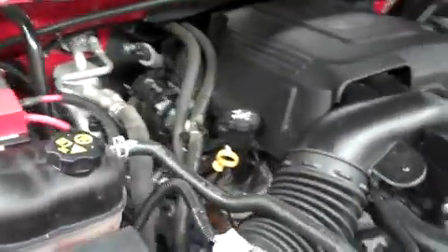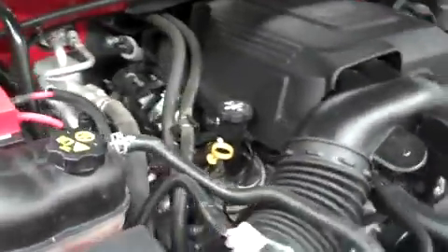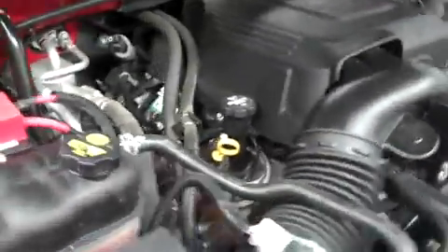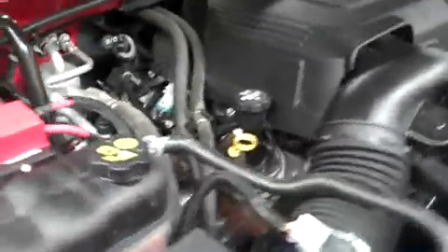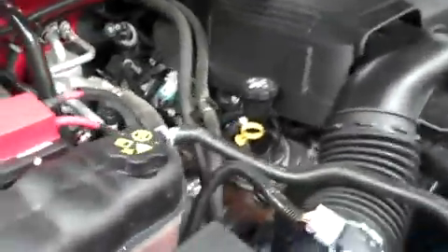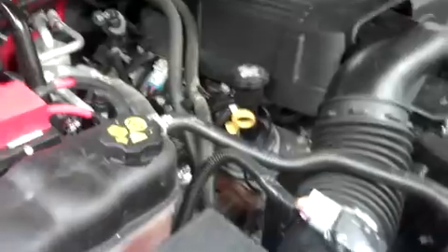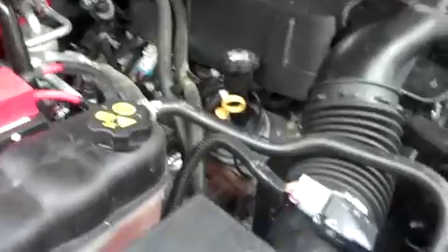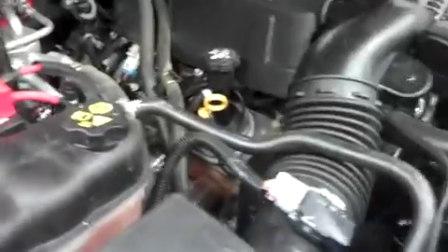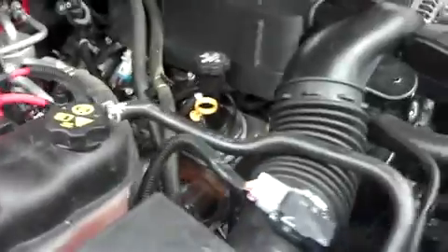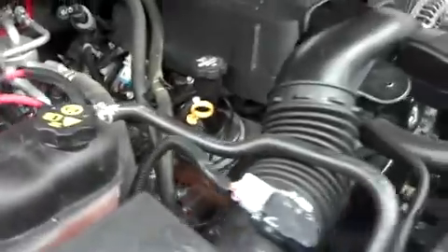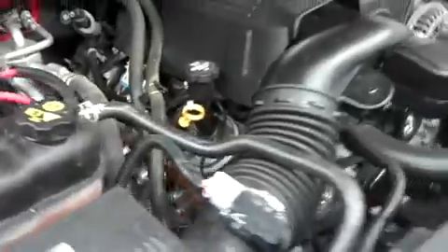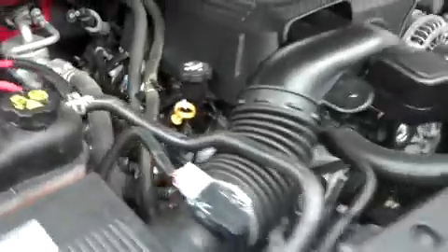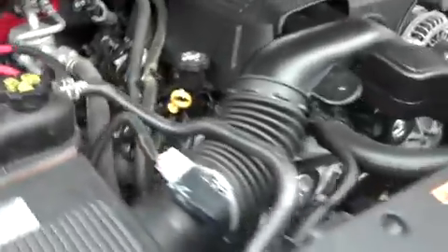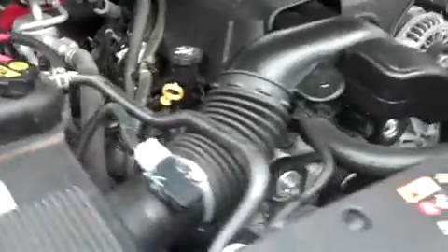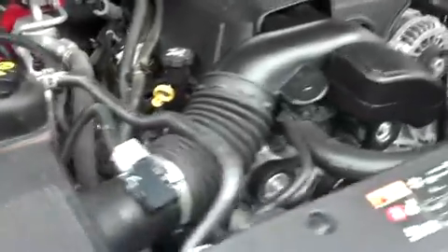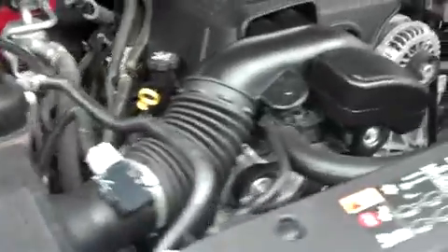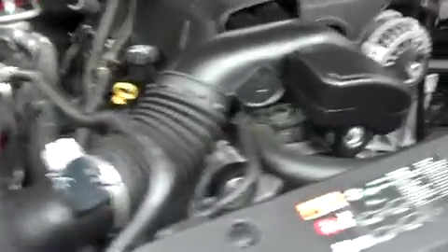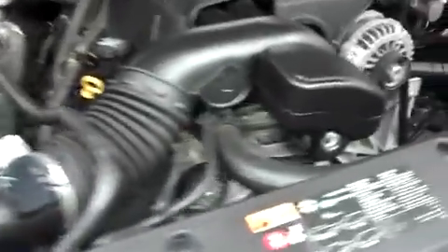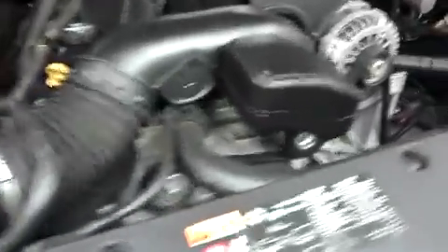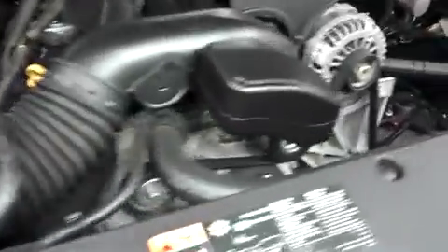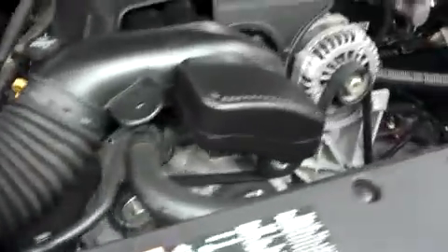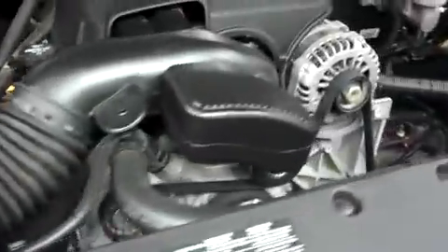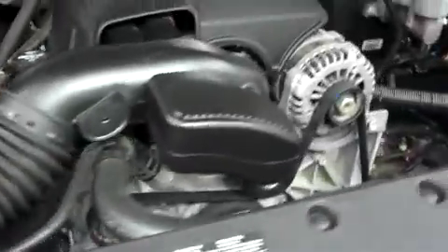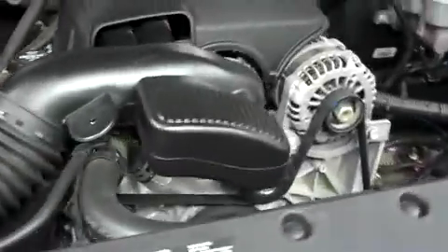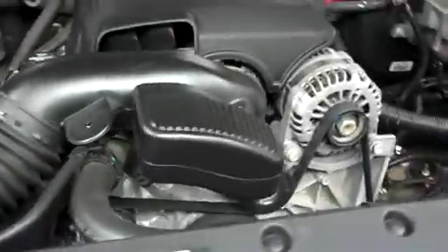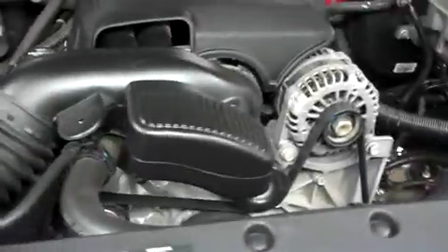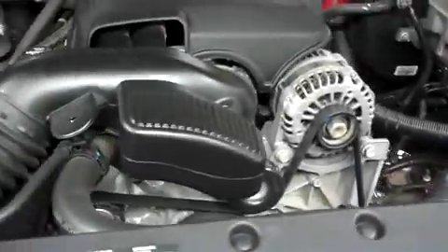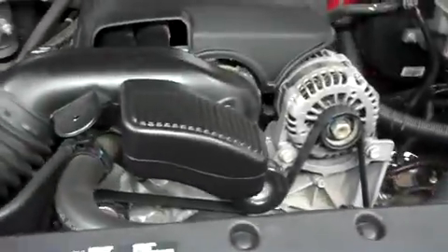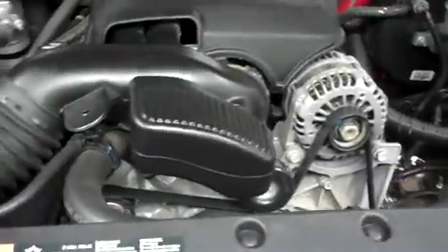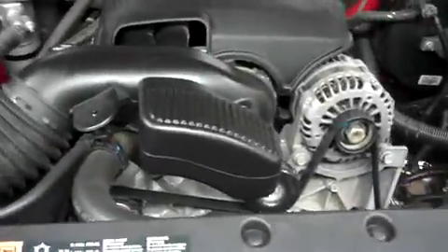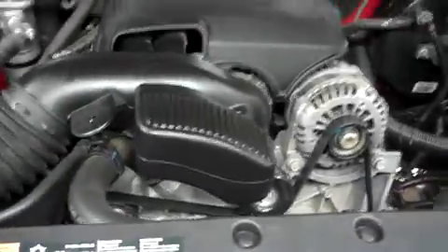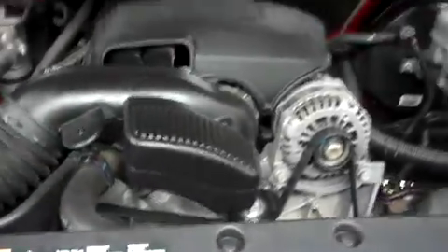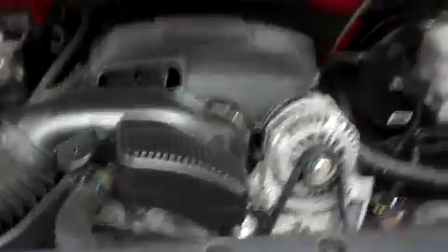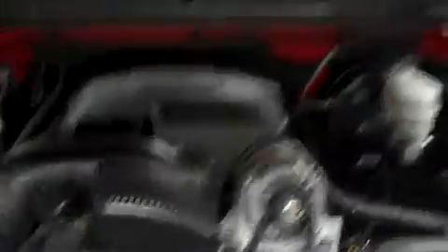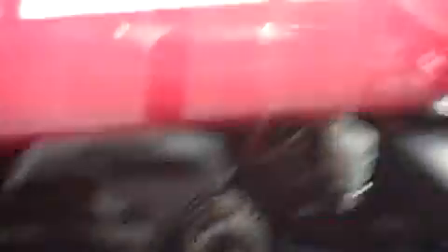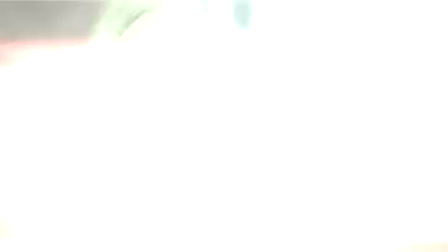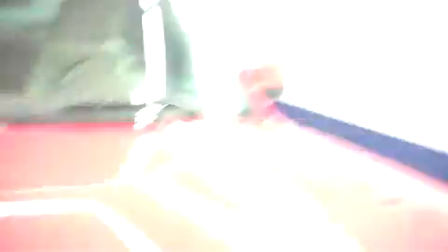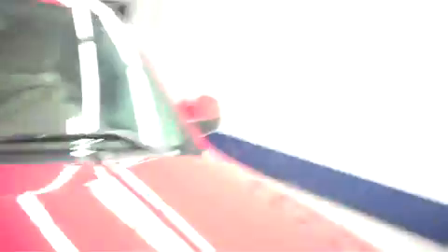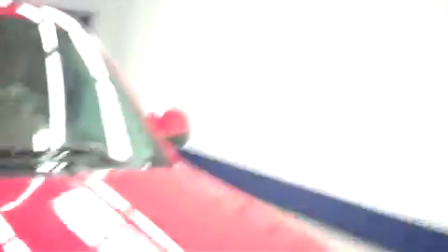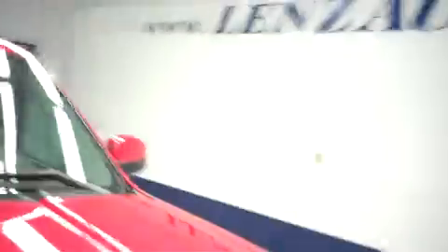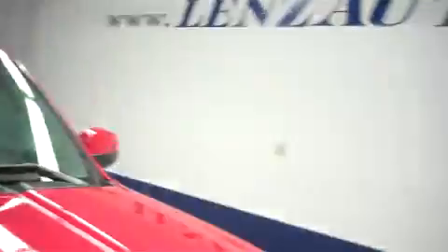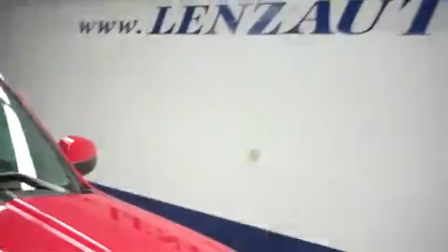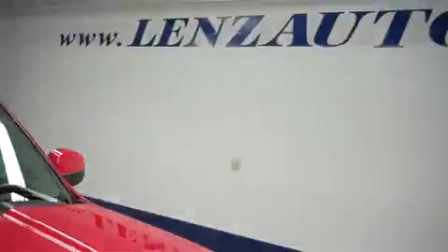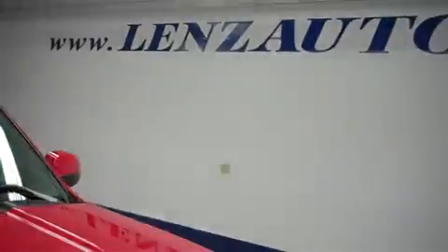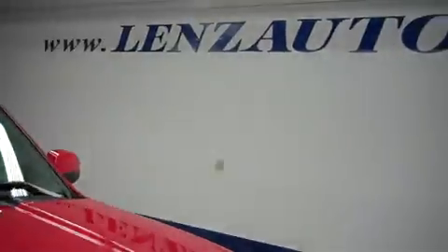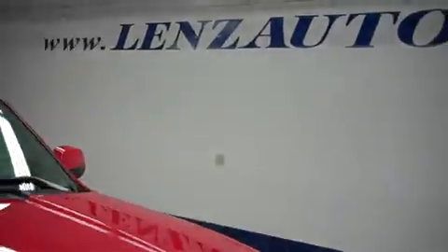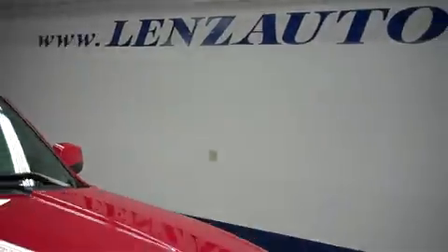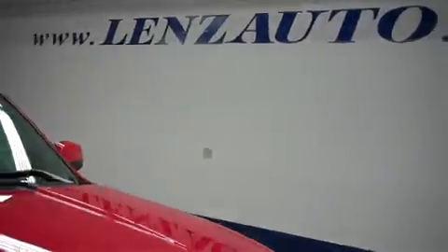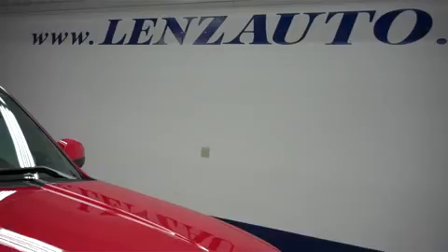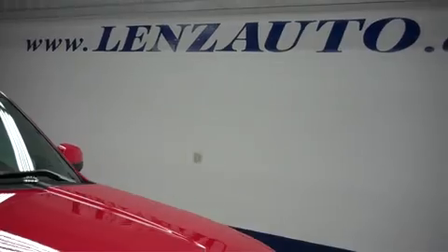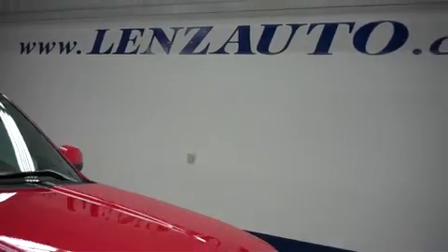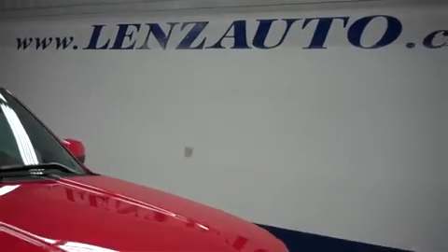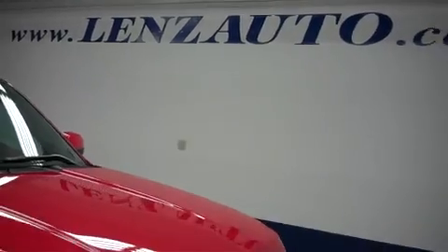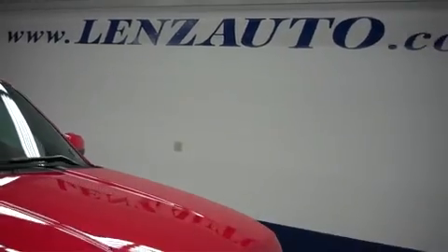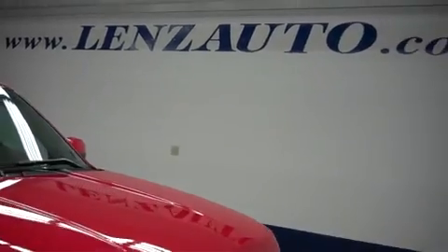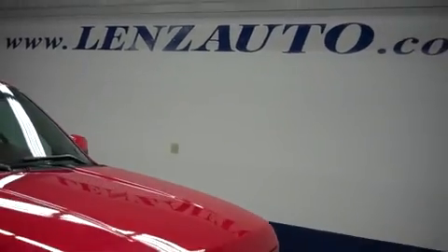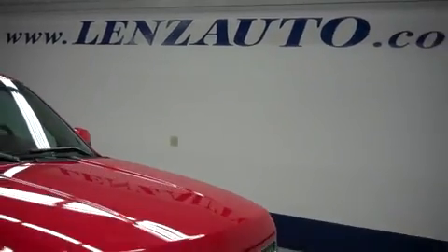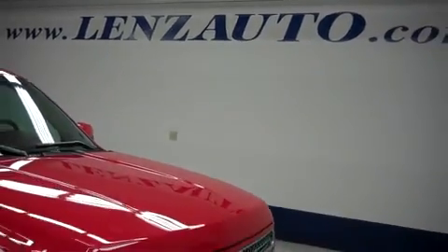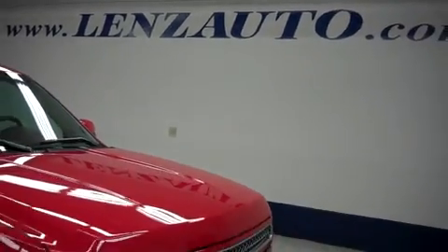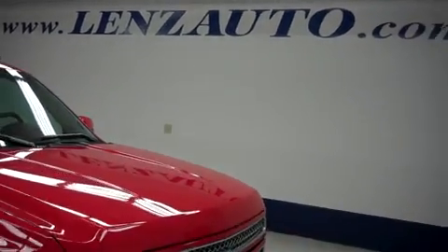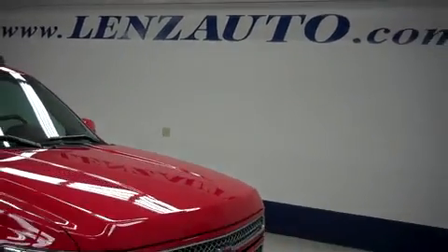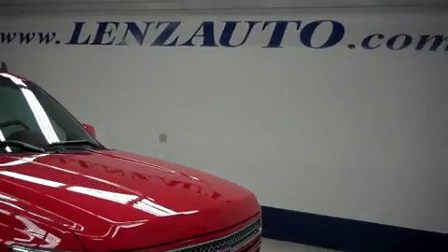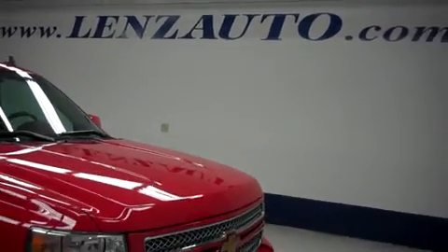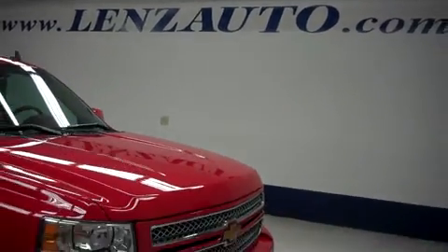For more pictures of this truck or the over 500 in stock, please visit our website at LensAuto.com.